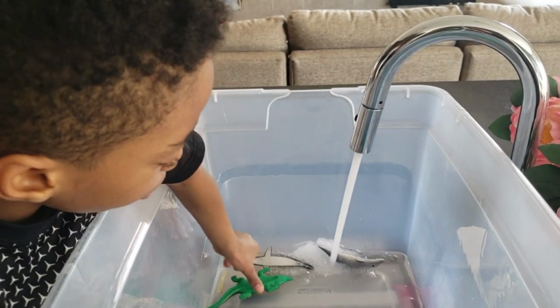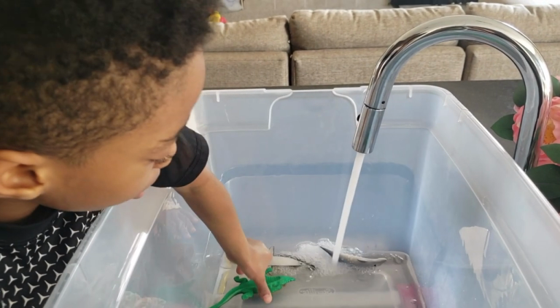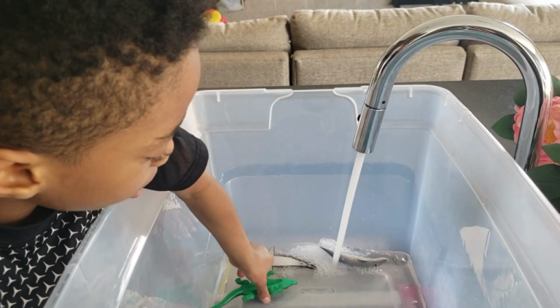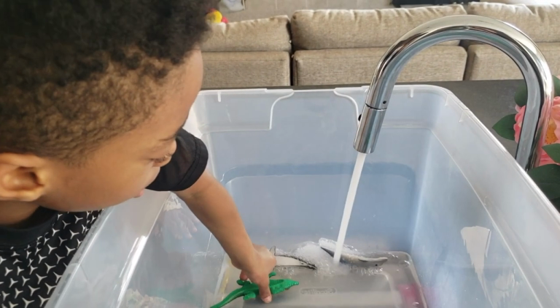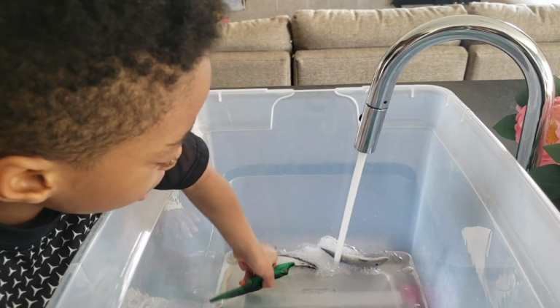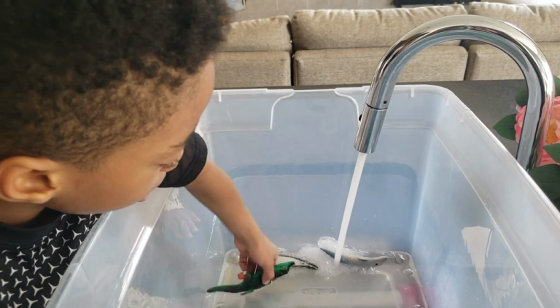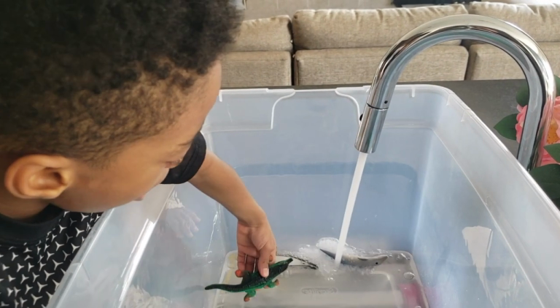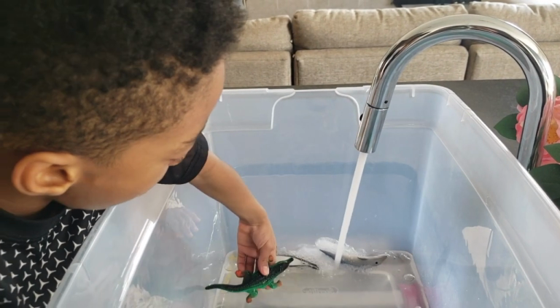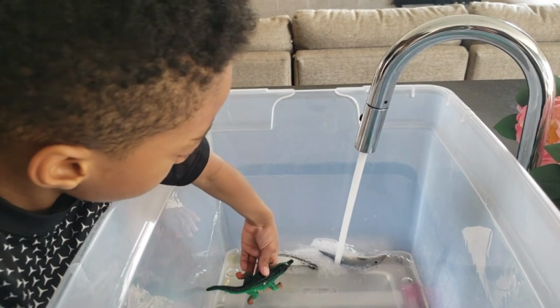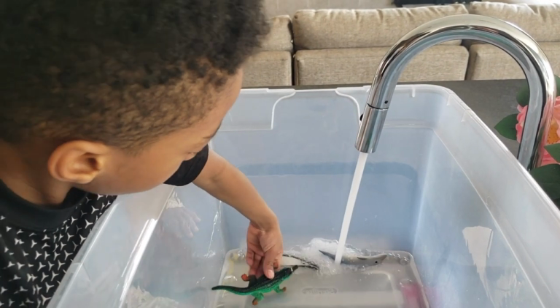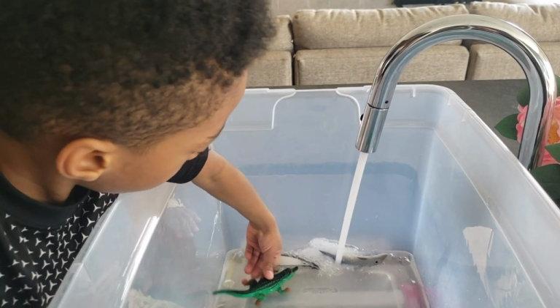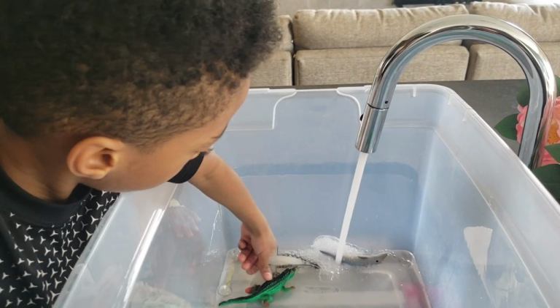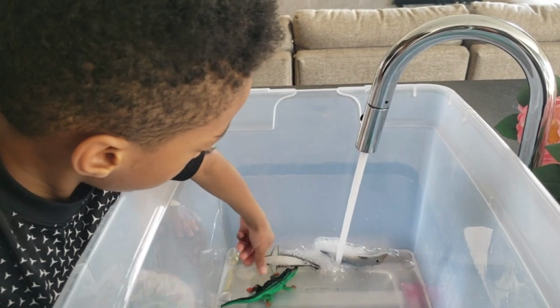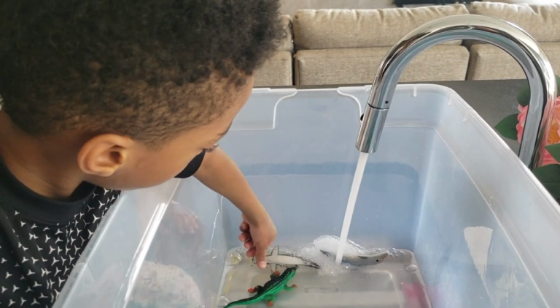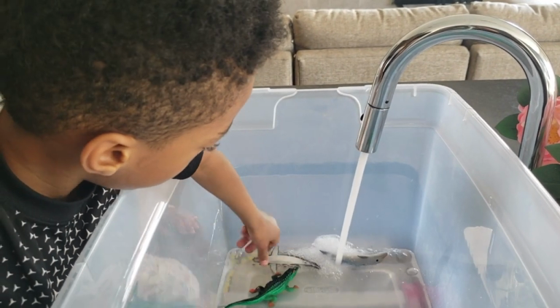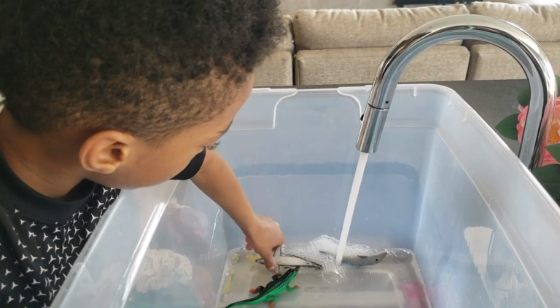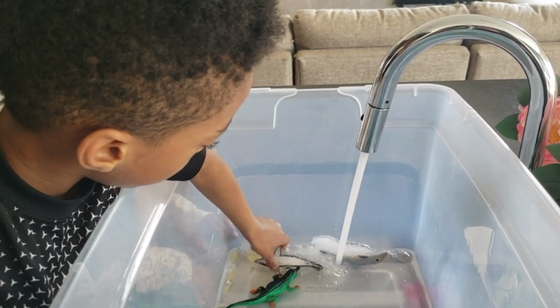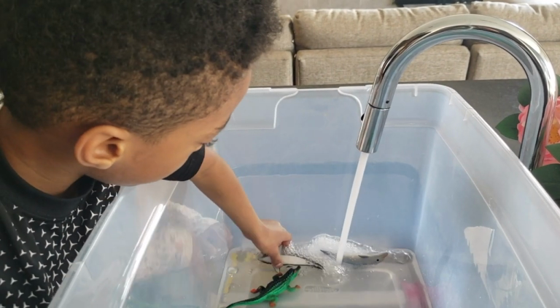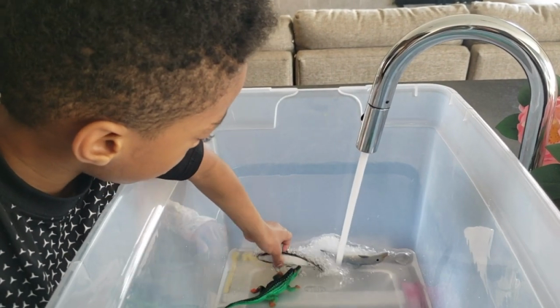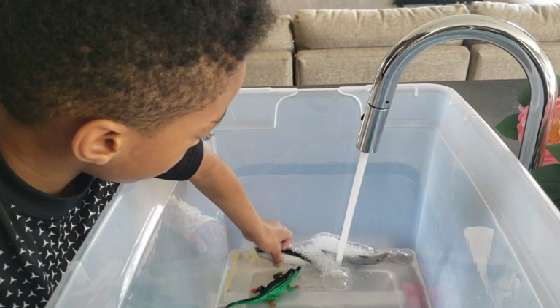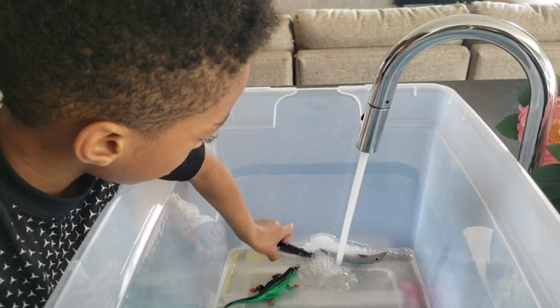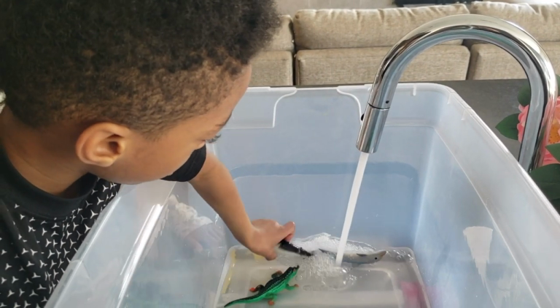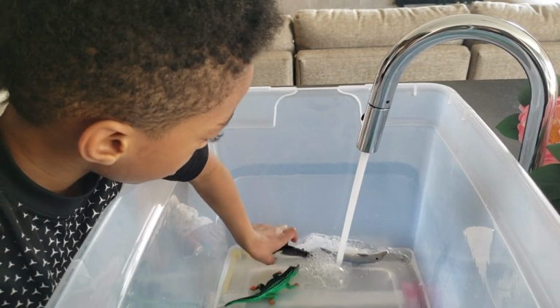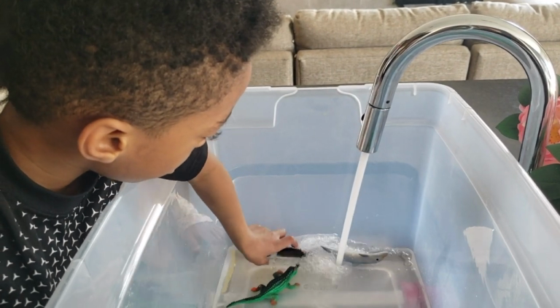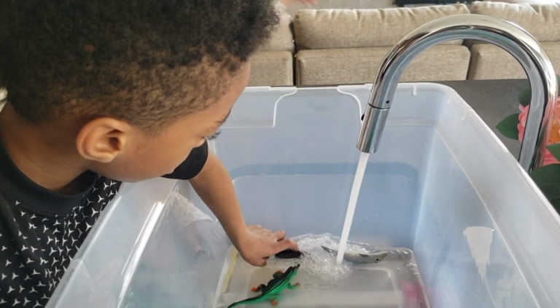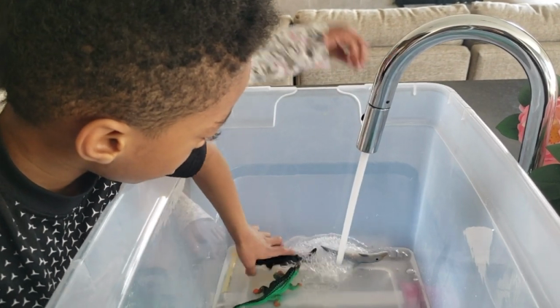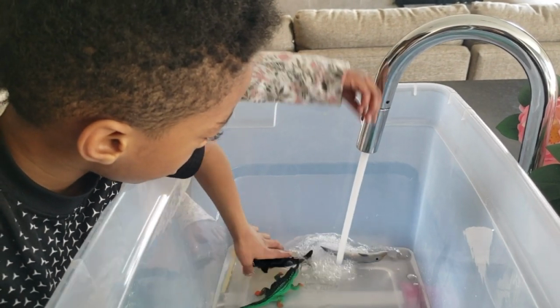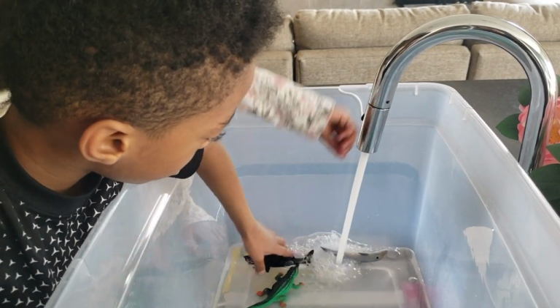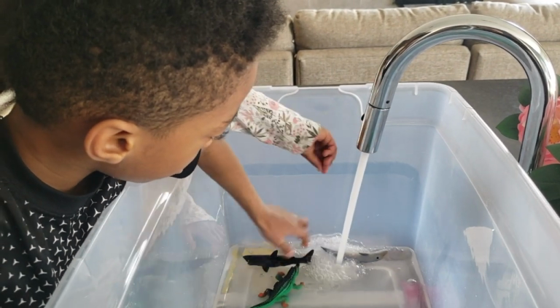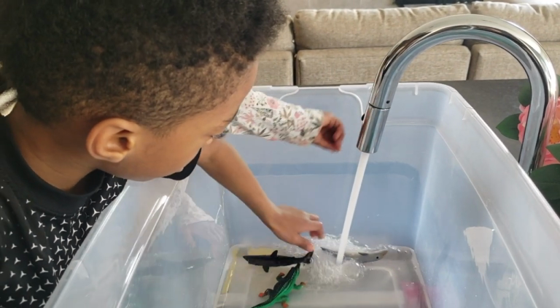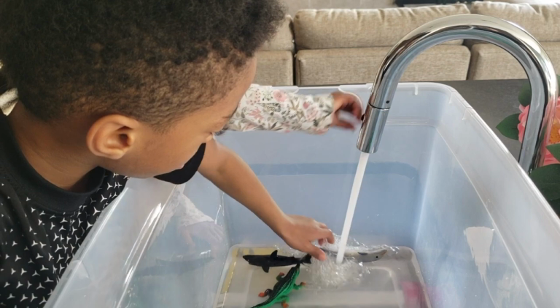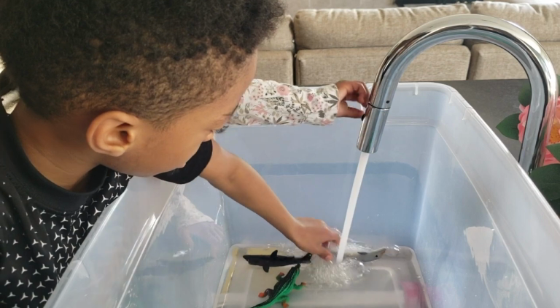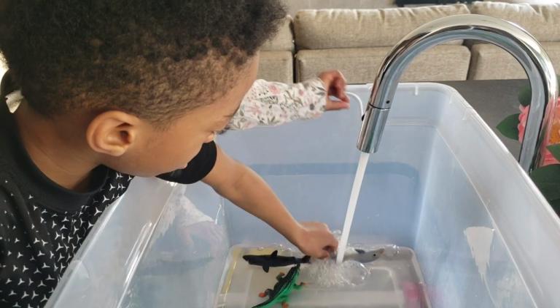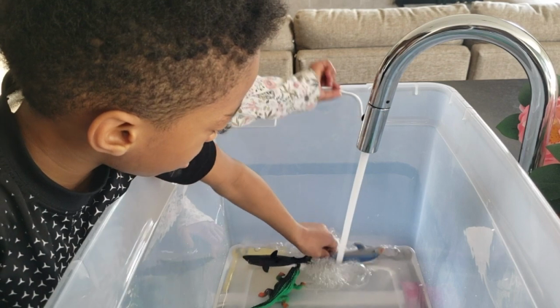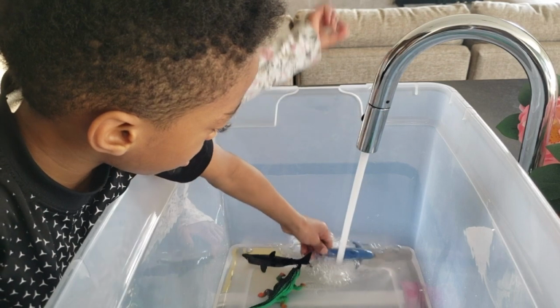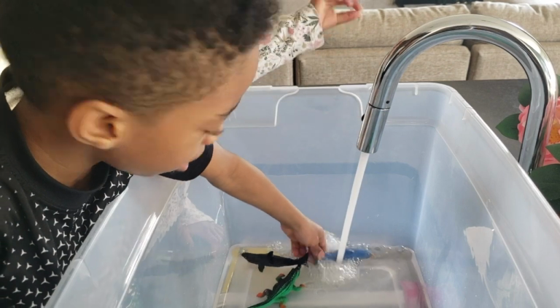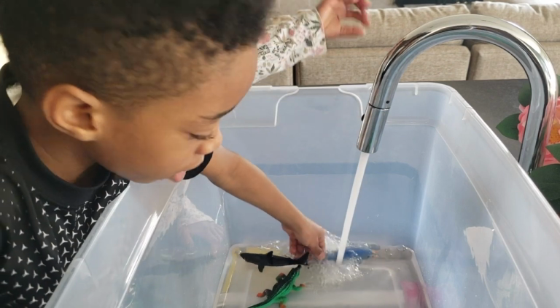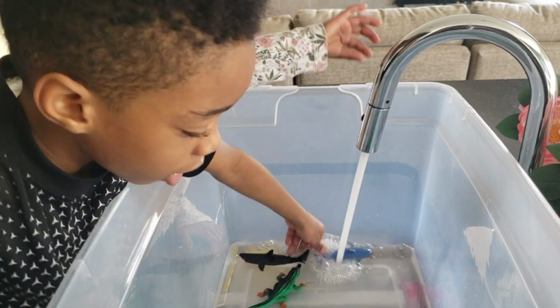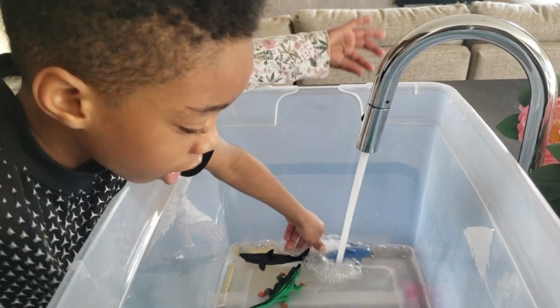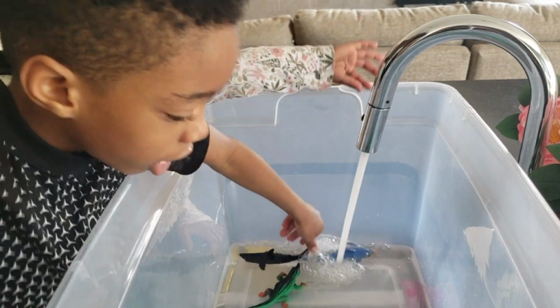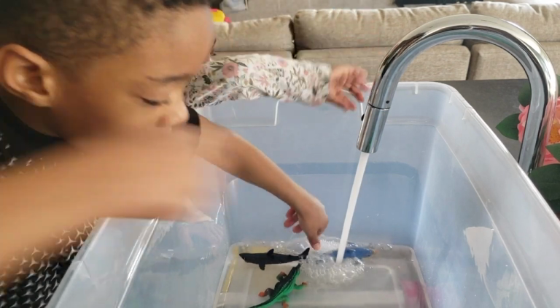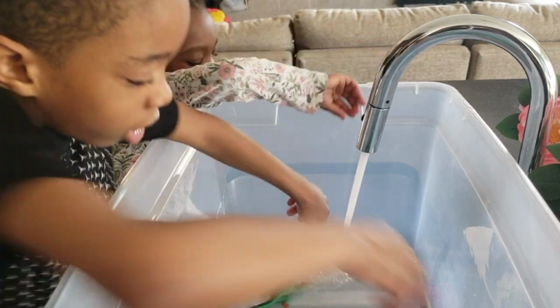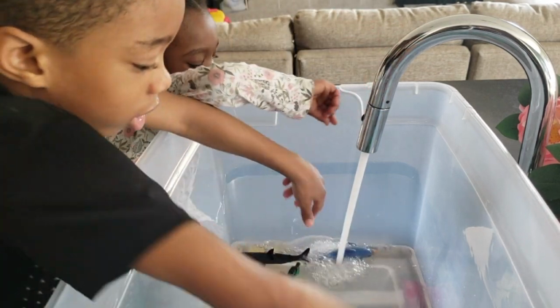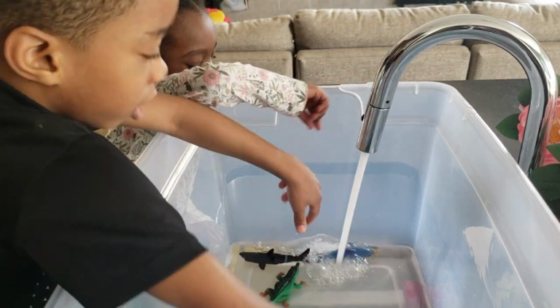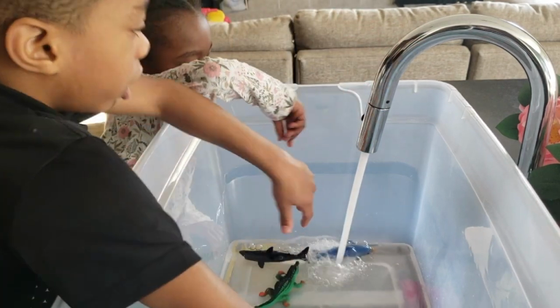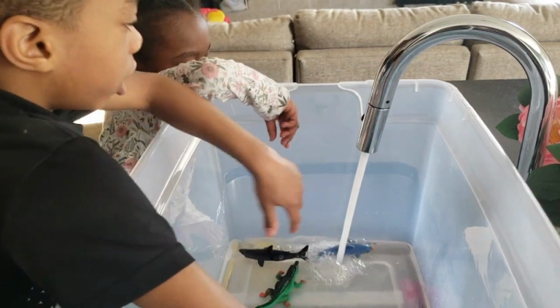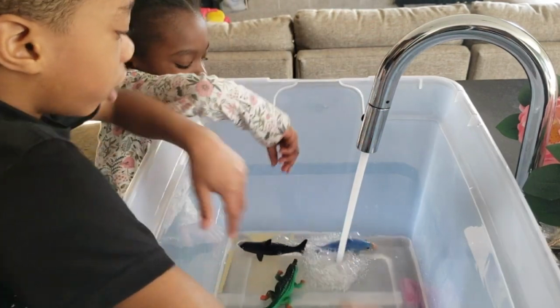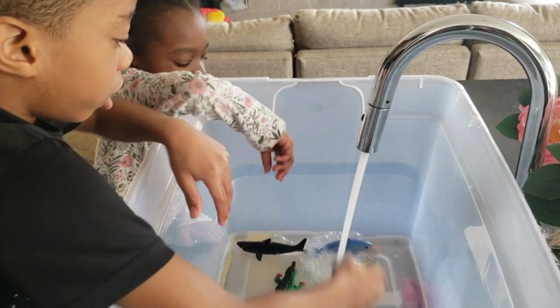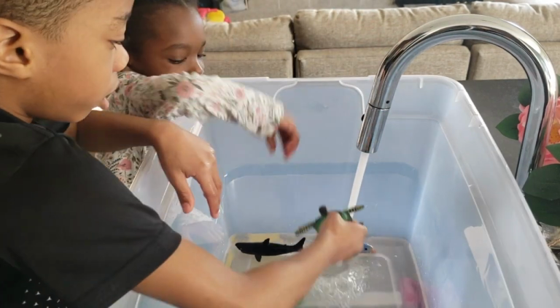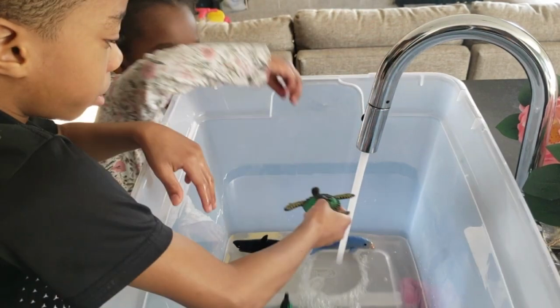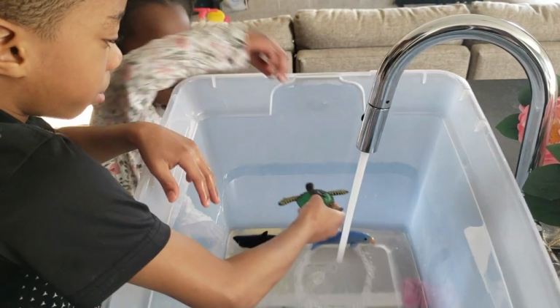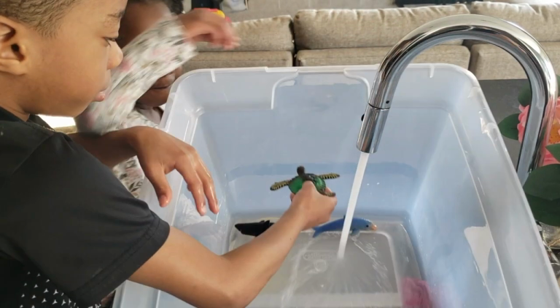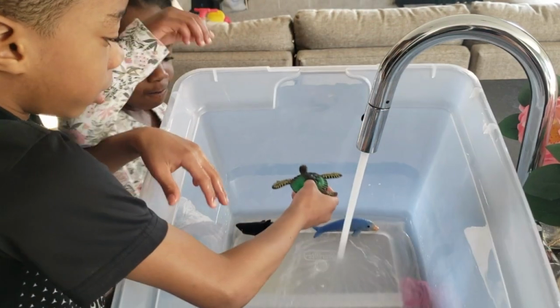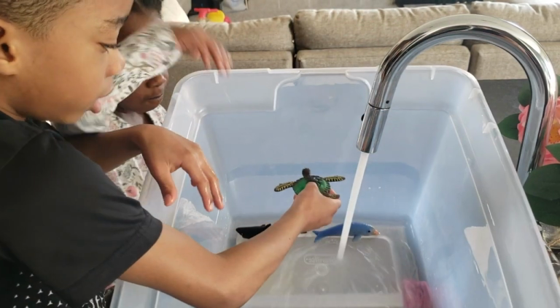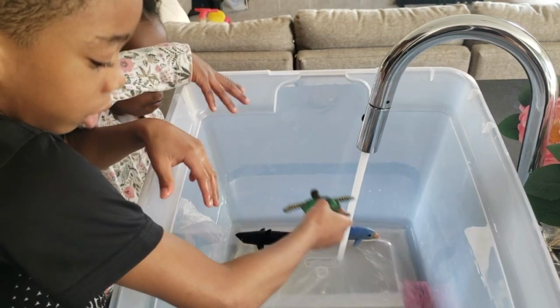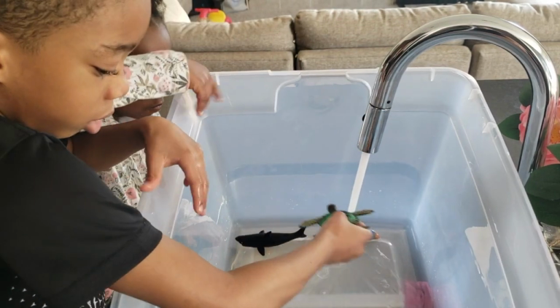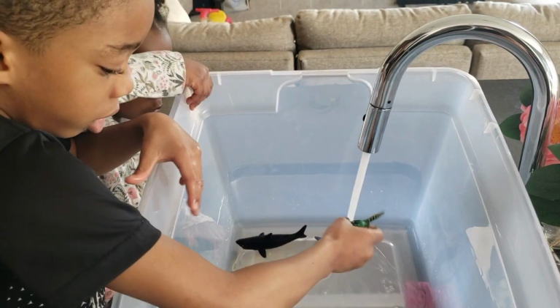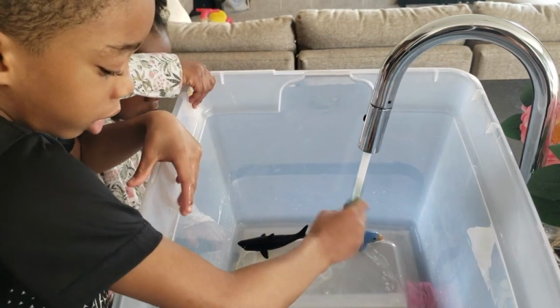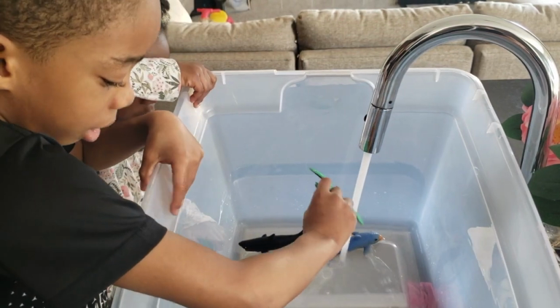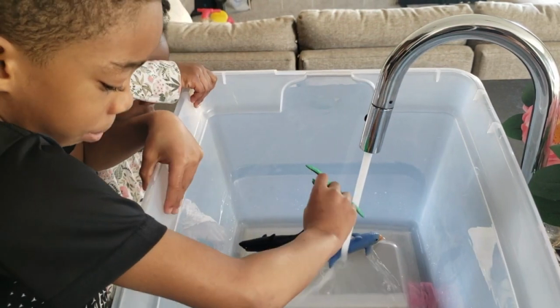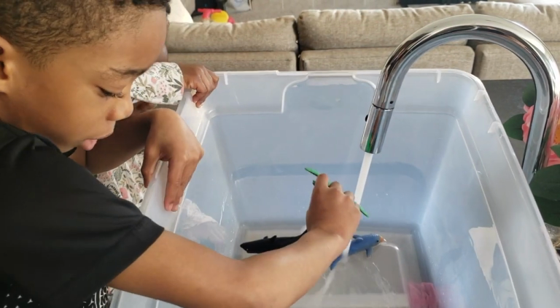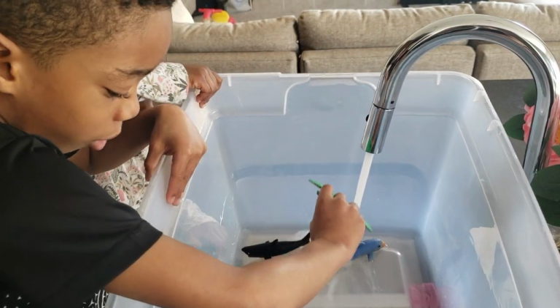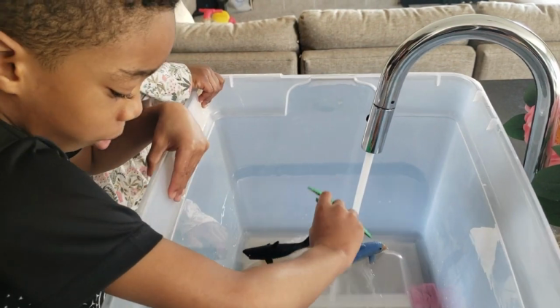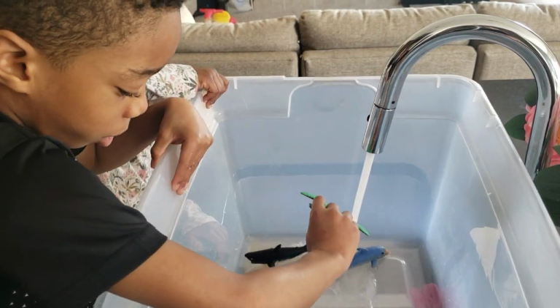Oh gosh, what did you do? What did you do? Yeah, that's what I see. Oh. We'll be right back.